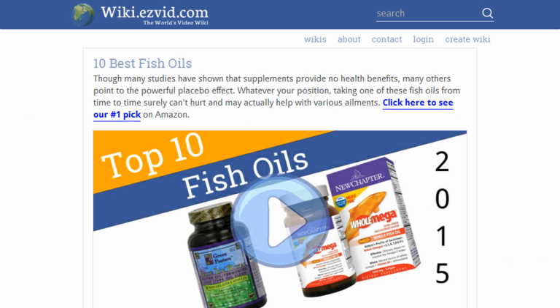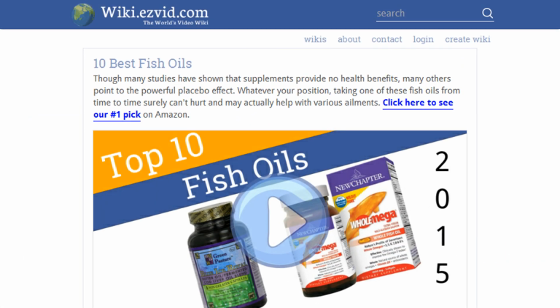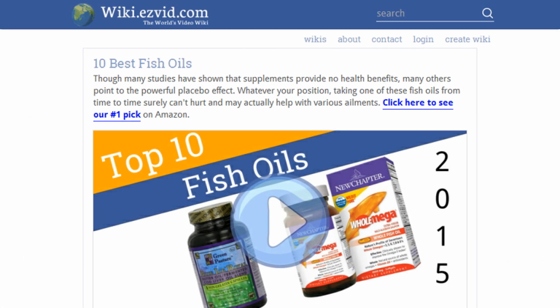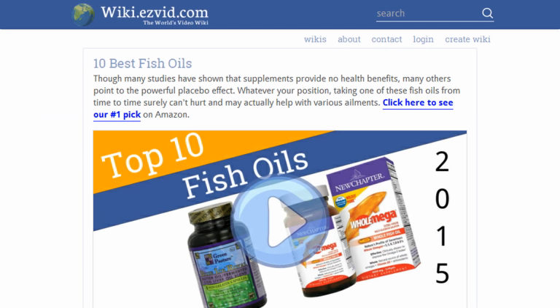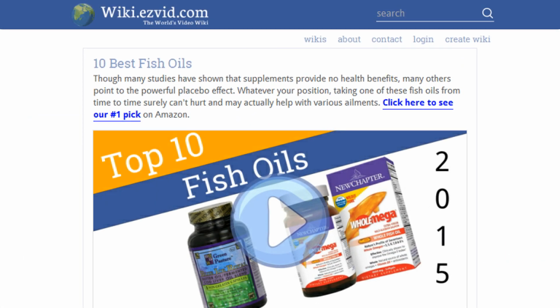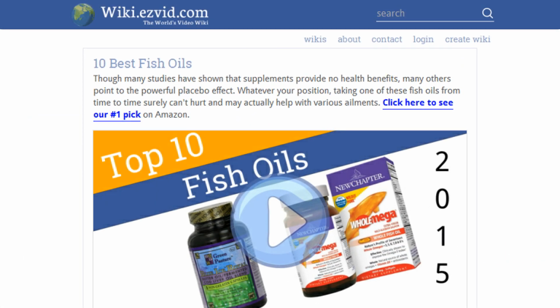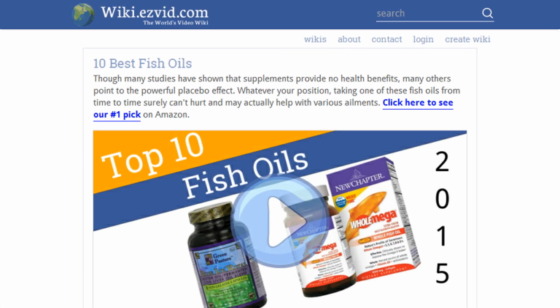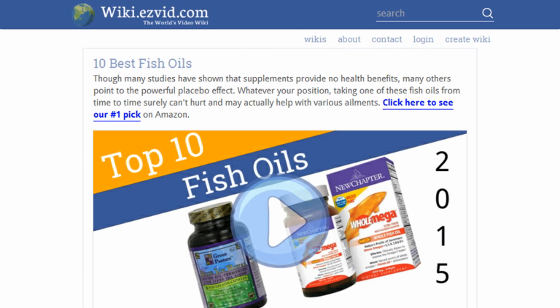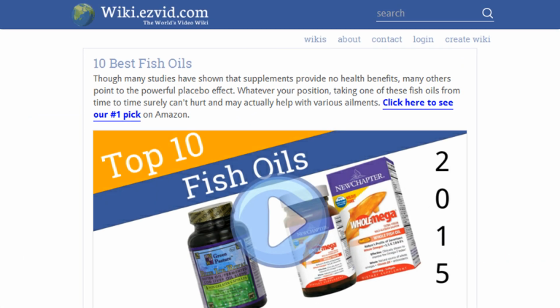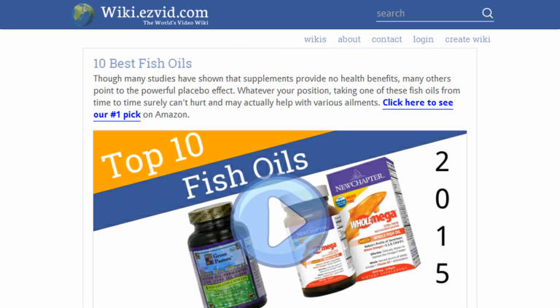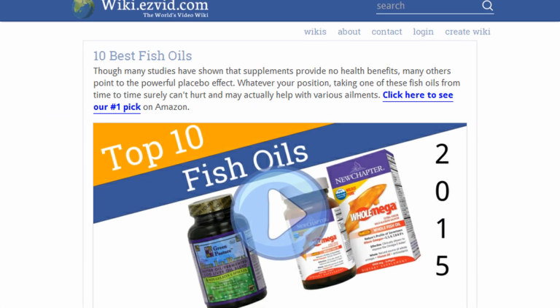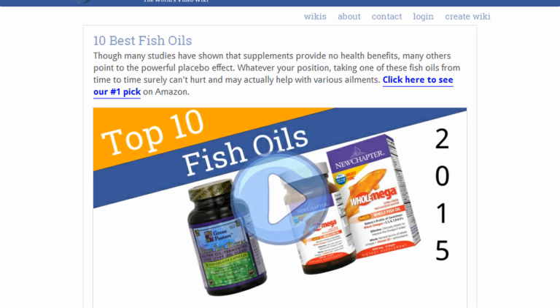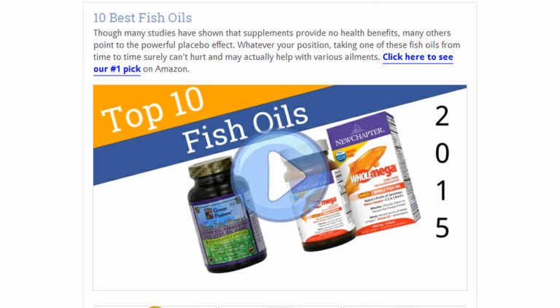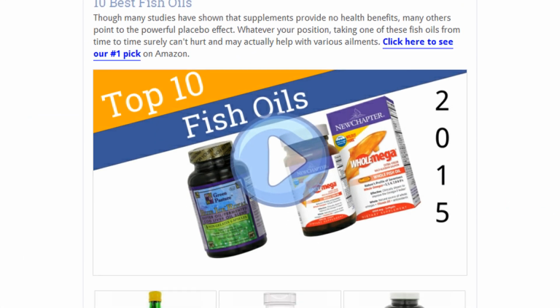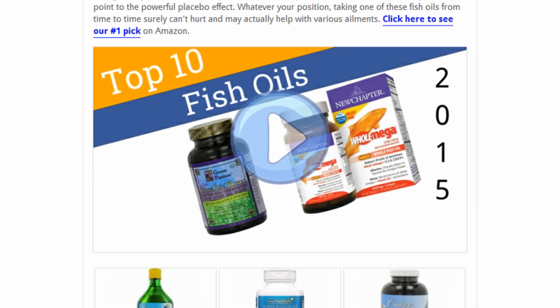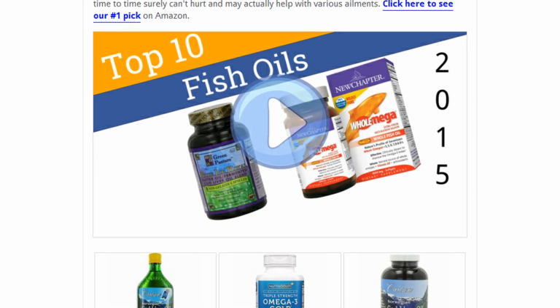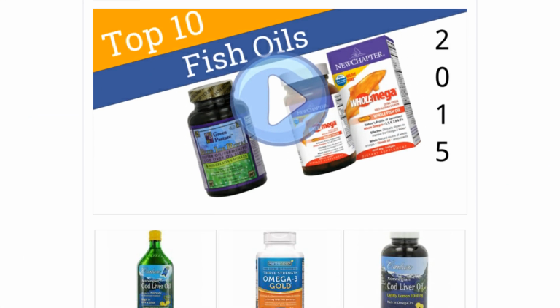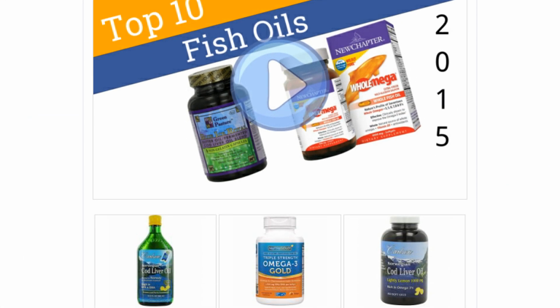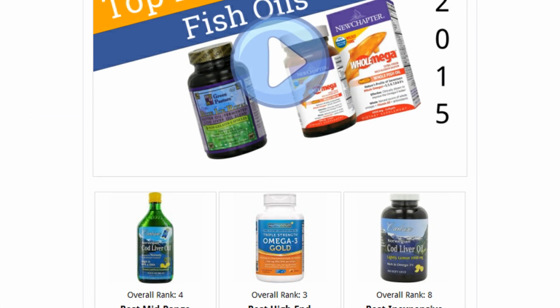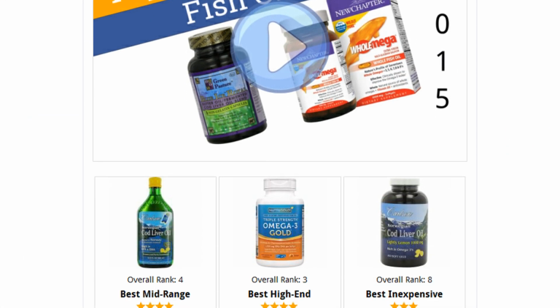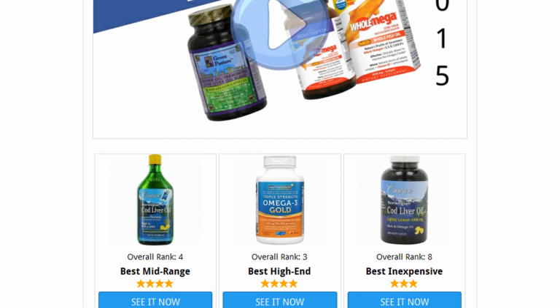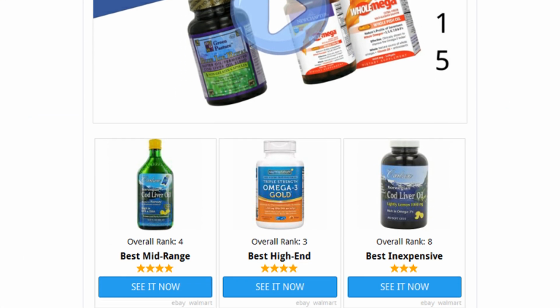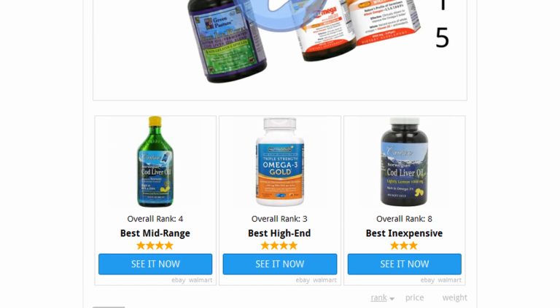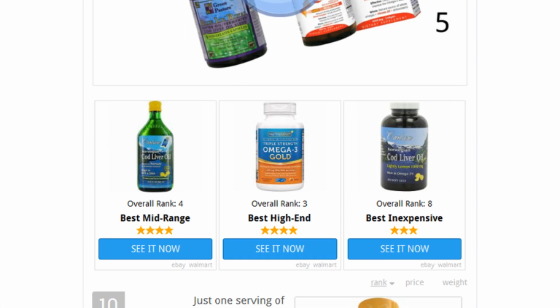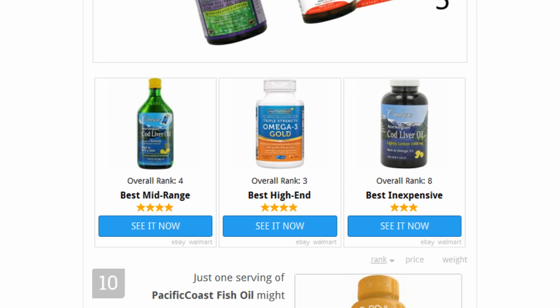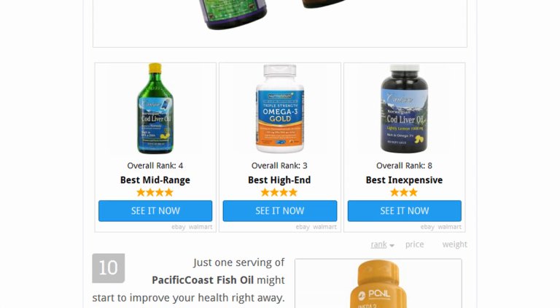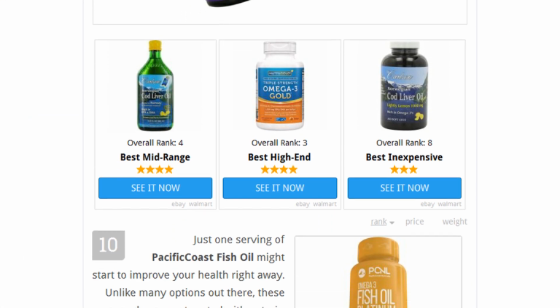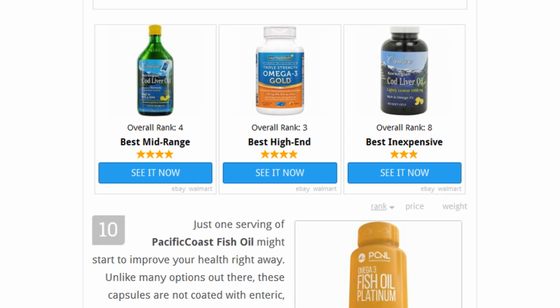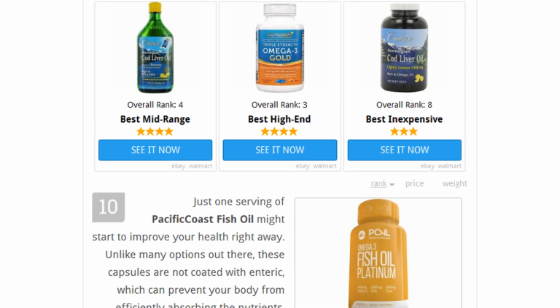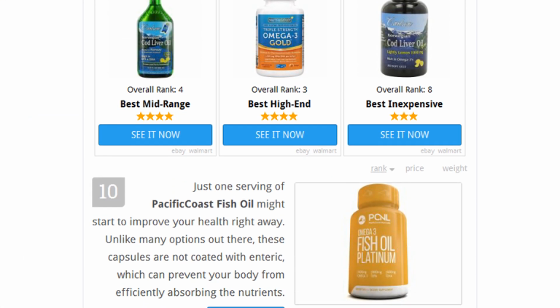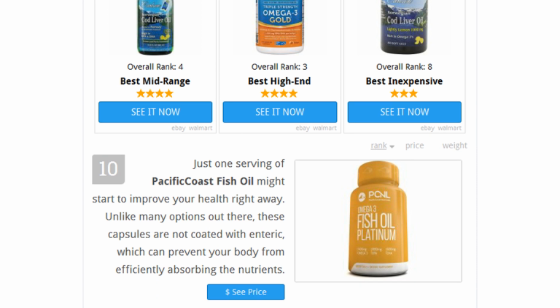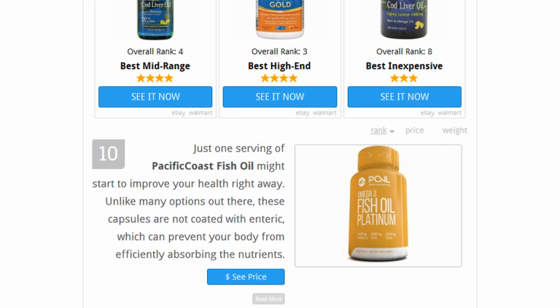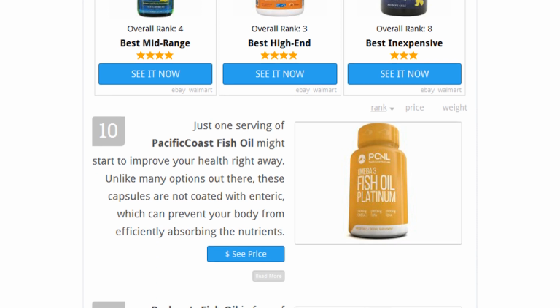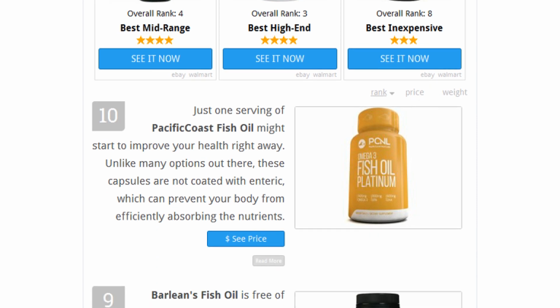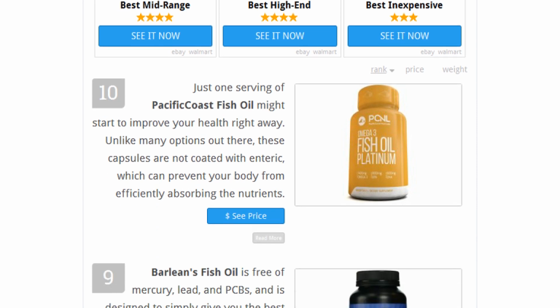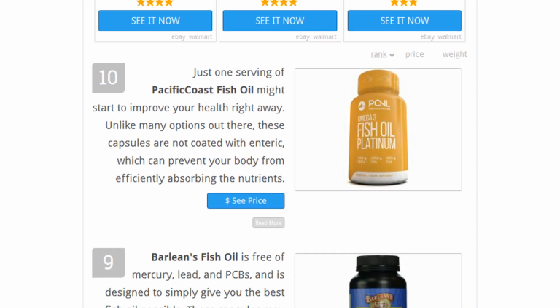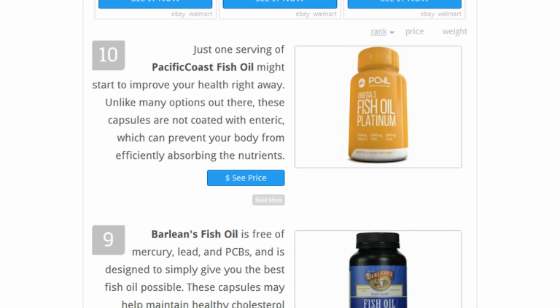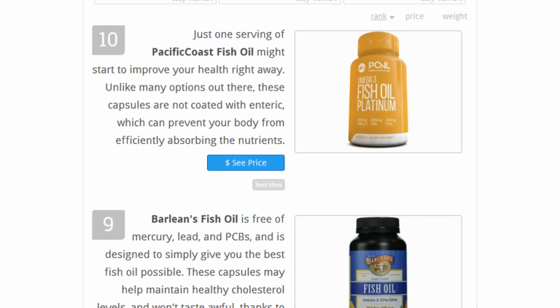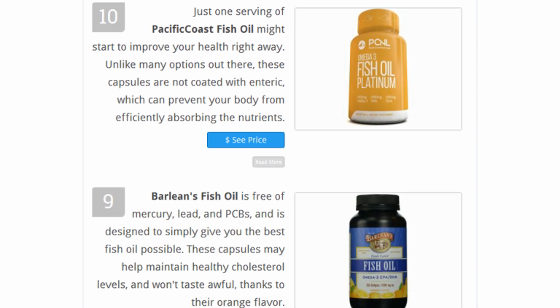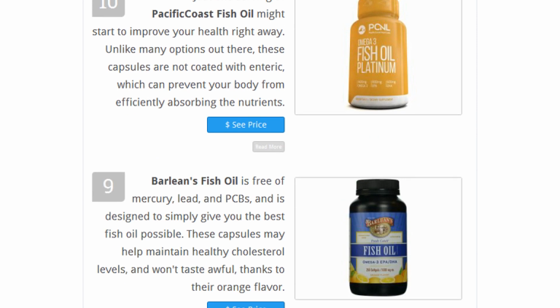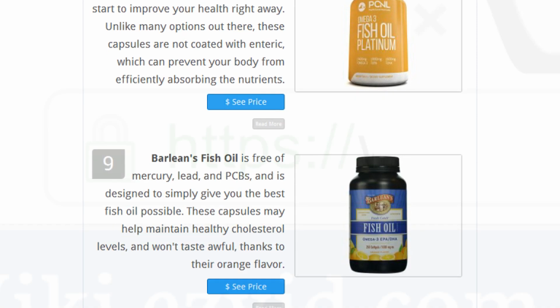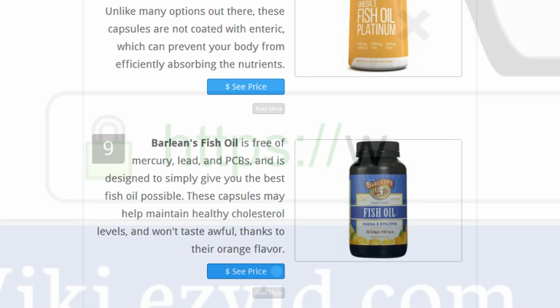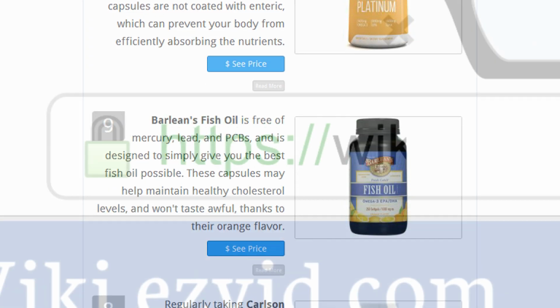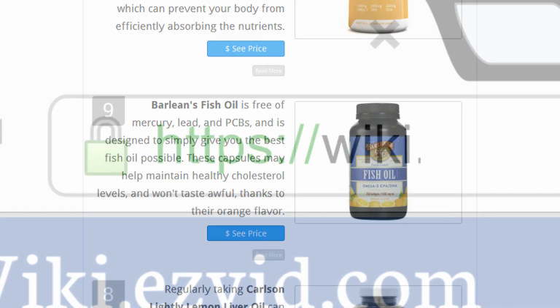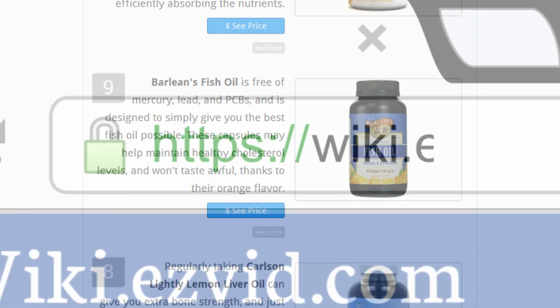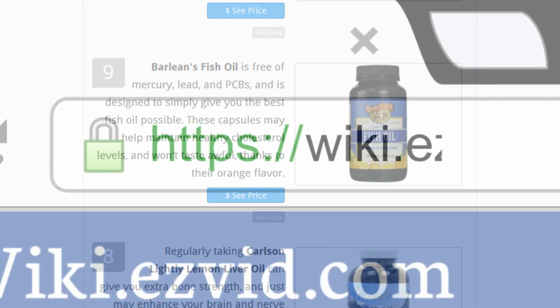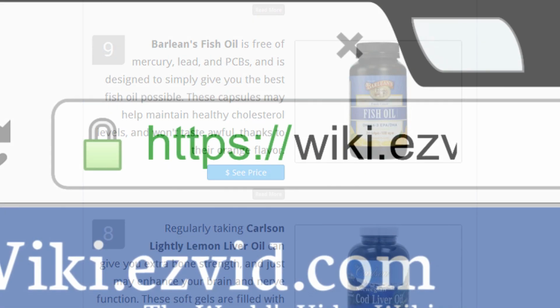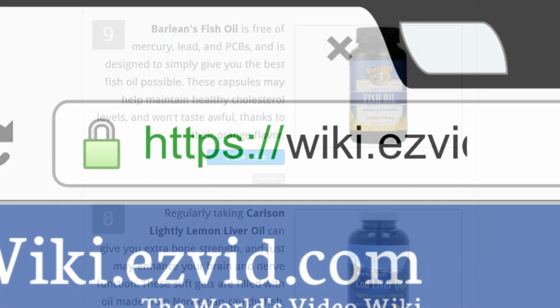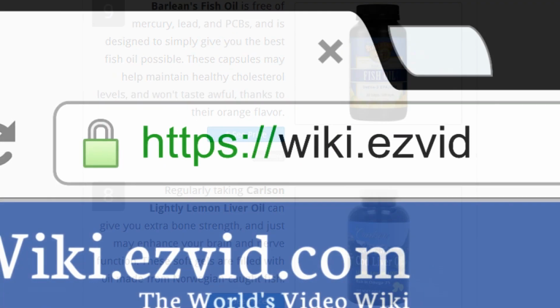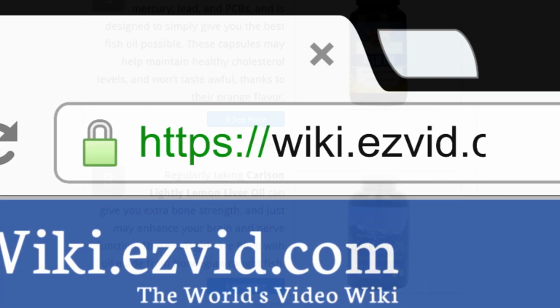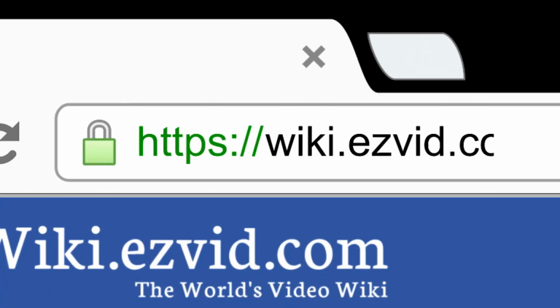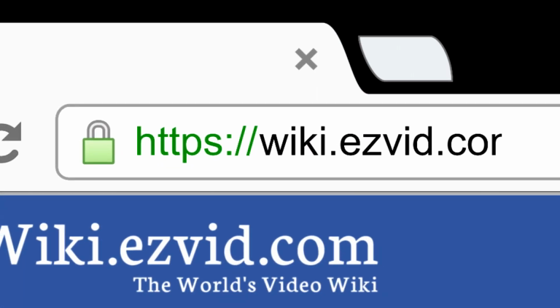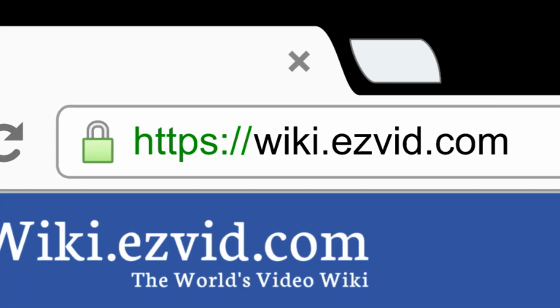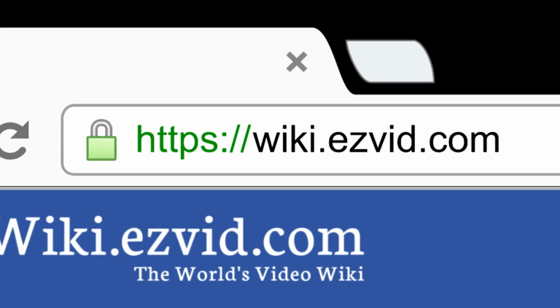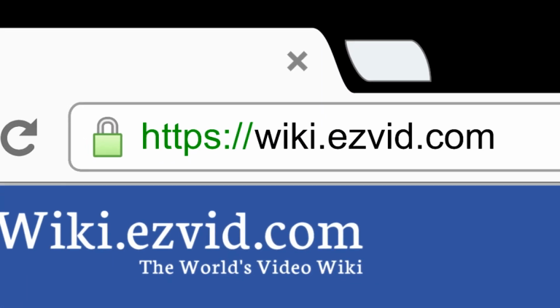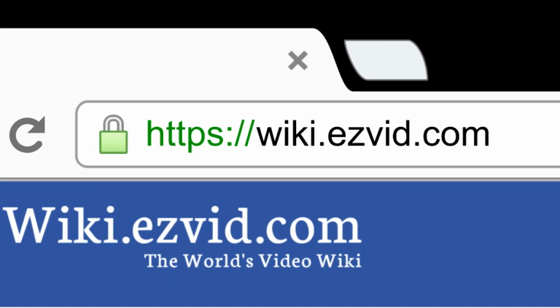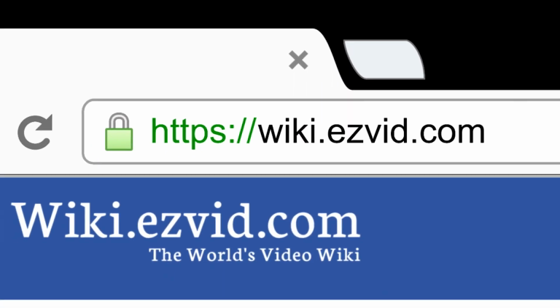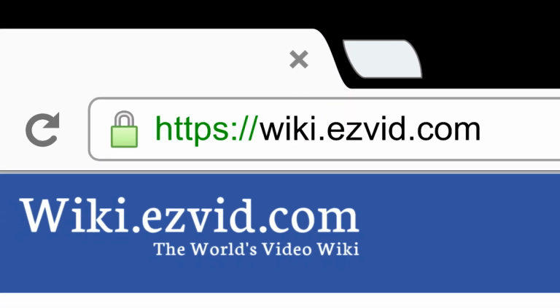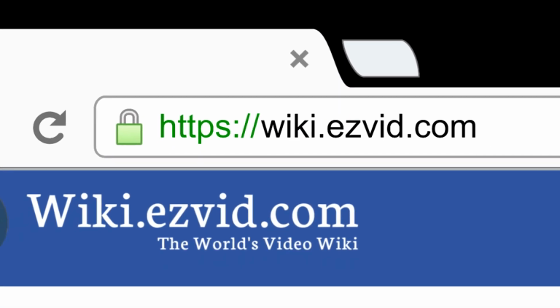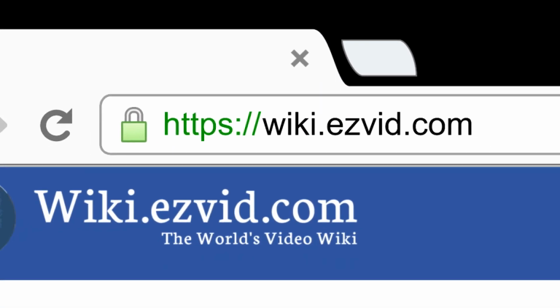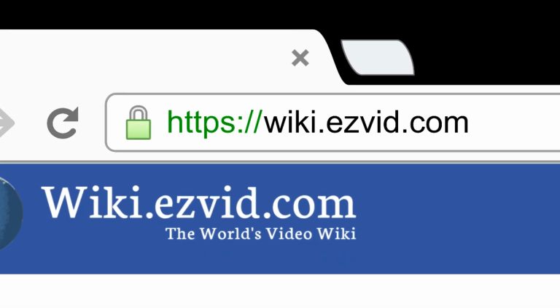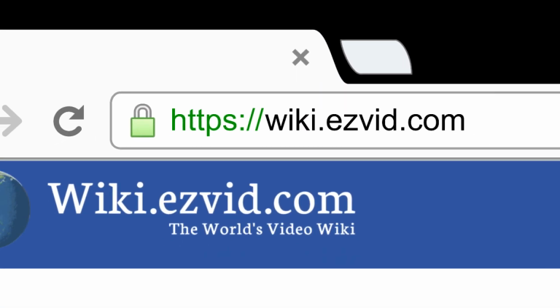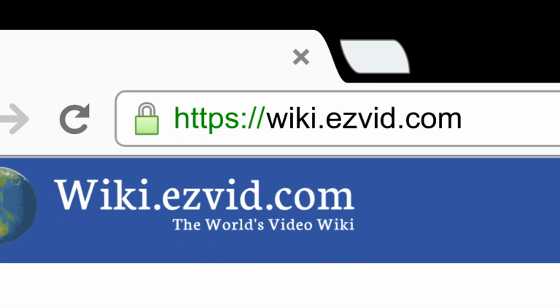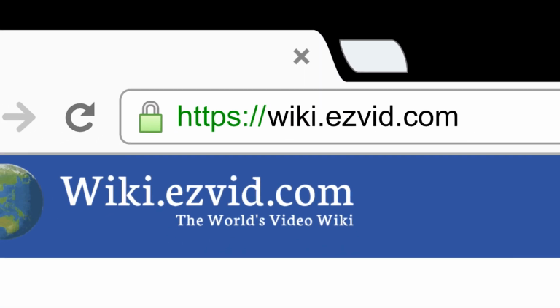To see all this information, go to wiki.easyvid.com and search for fish oils, or click beneath this video.